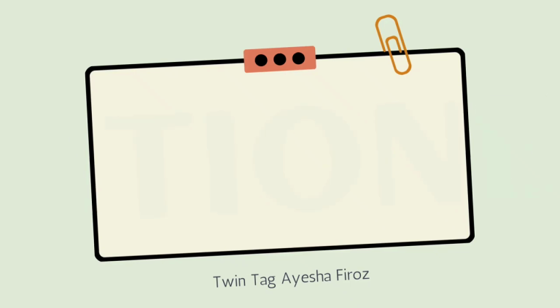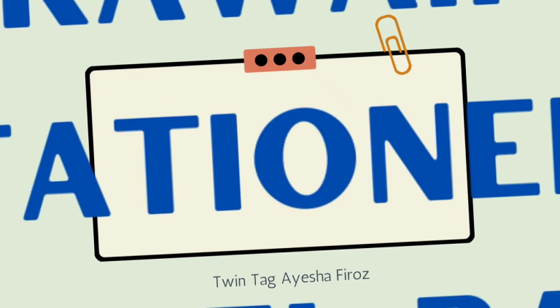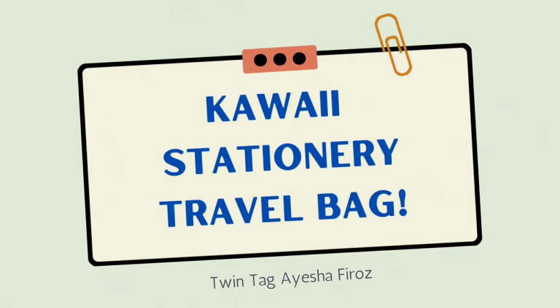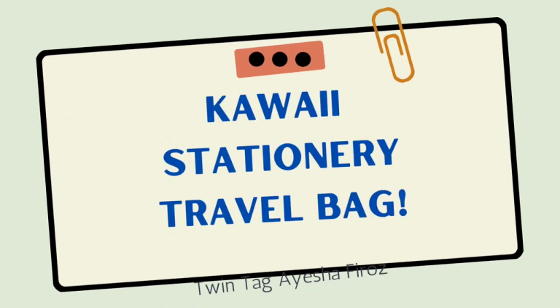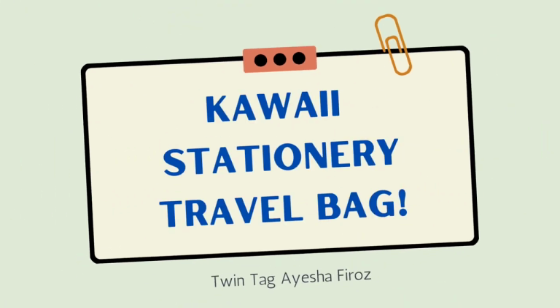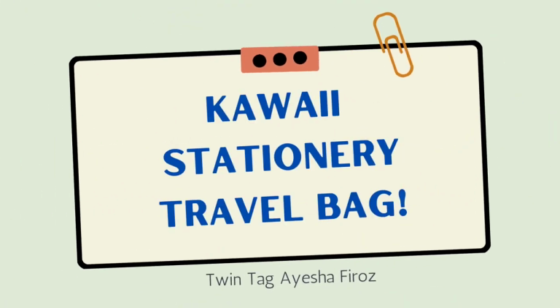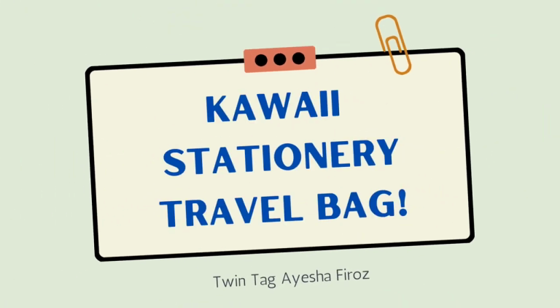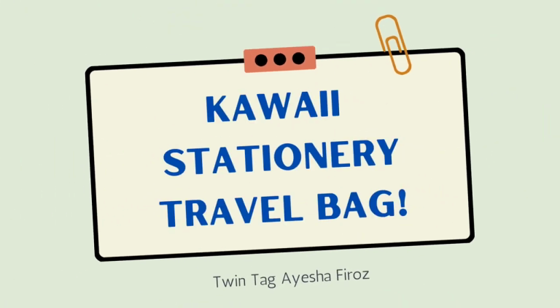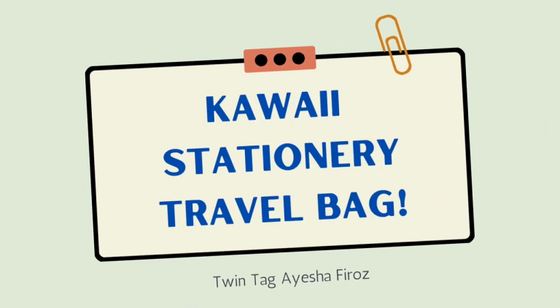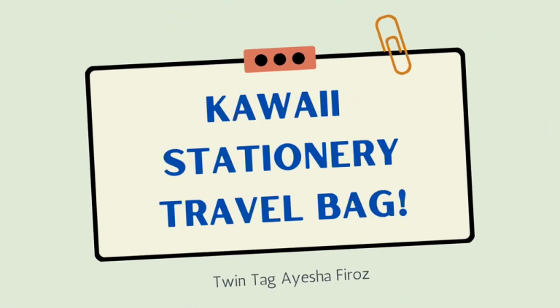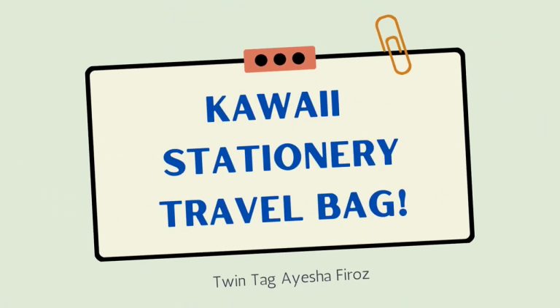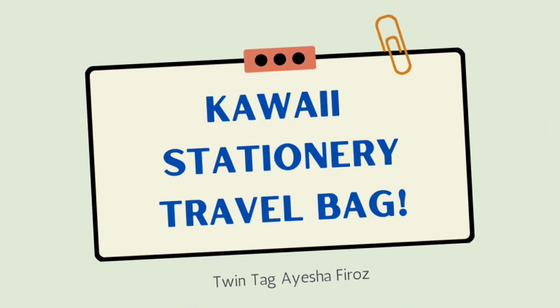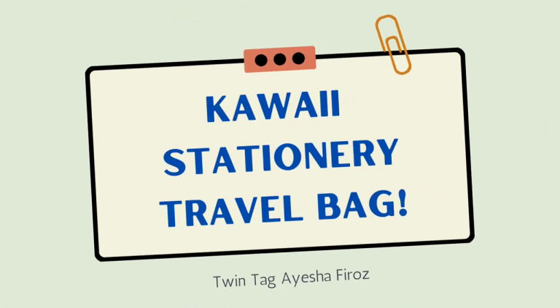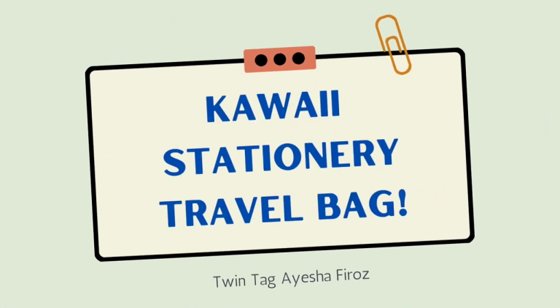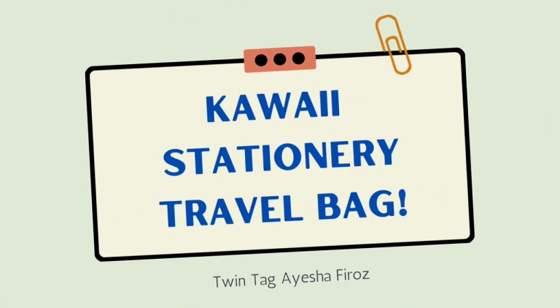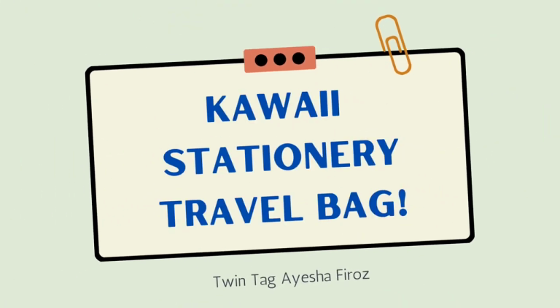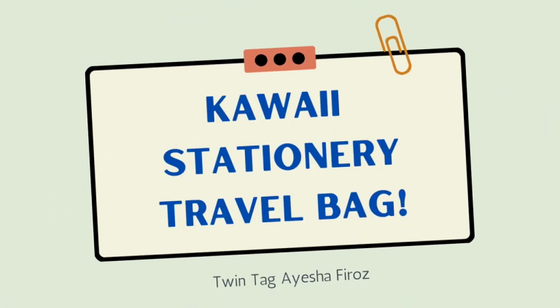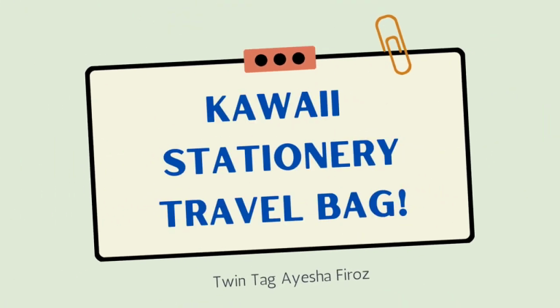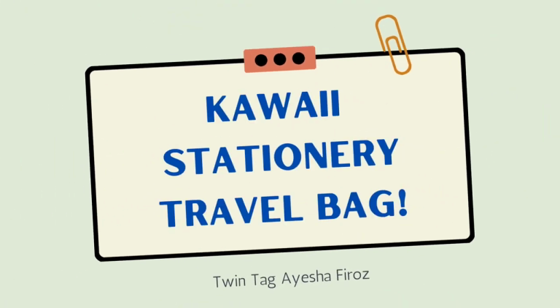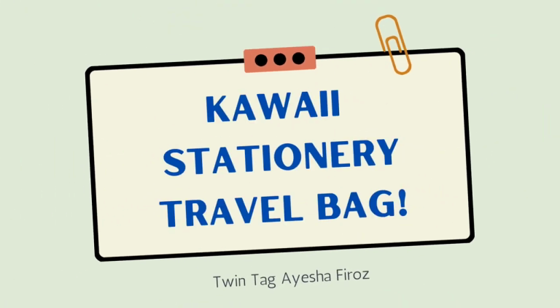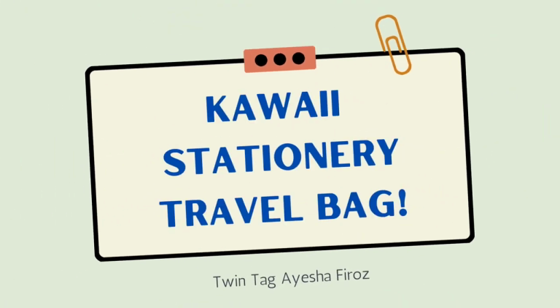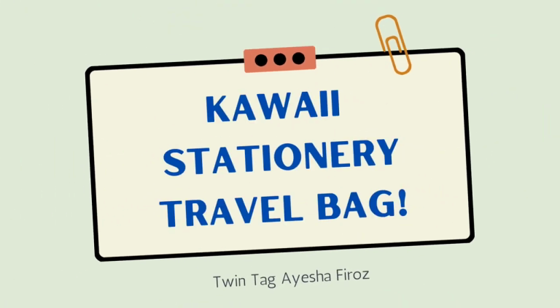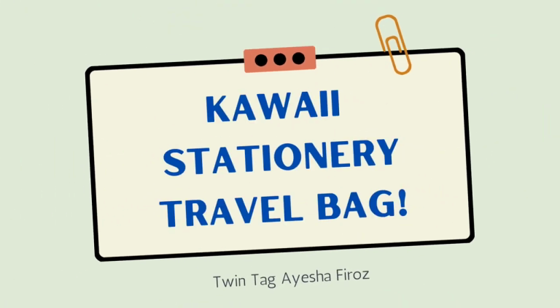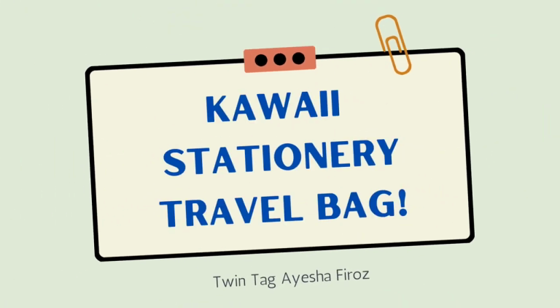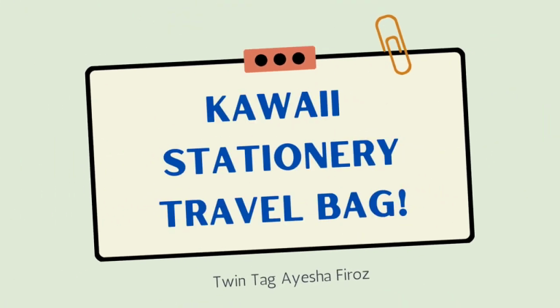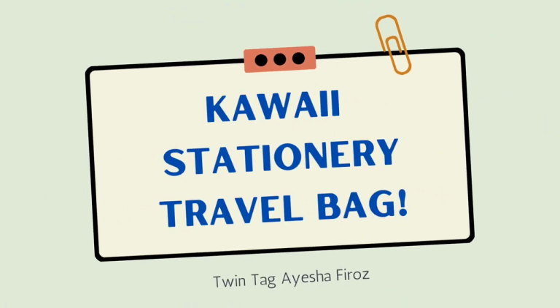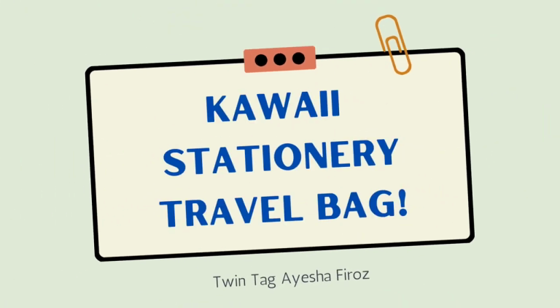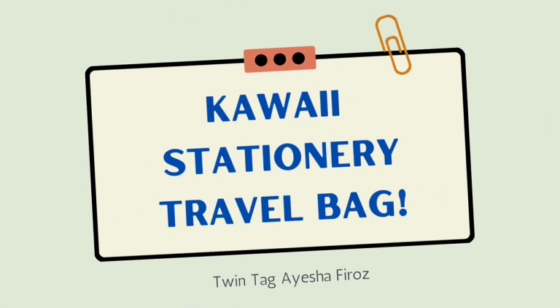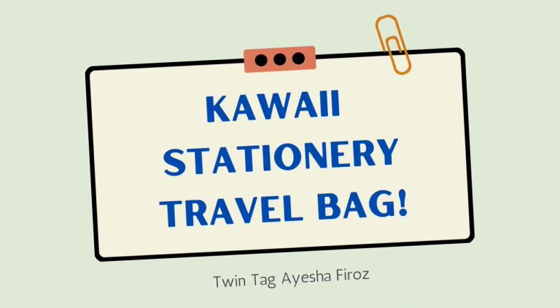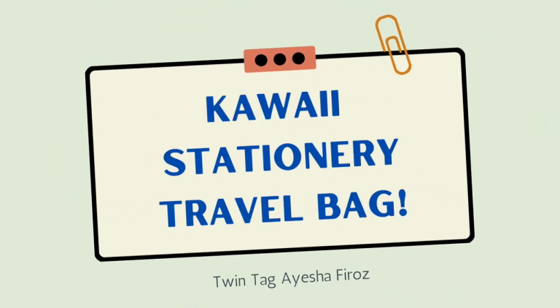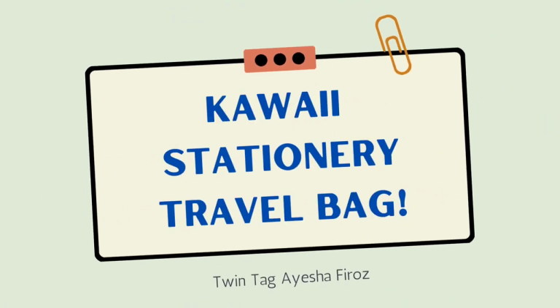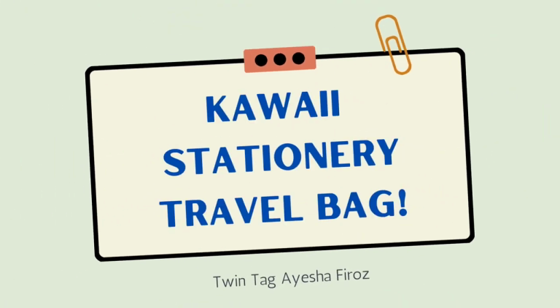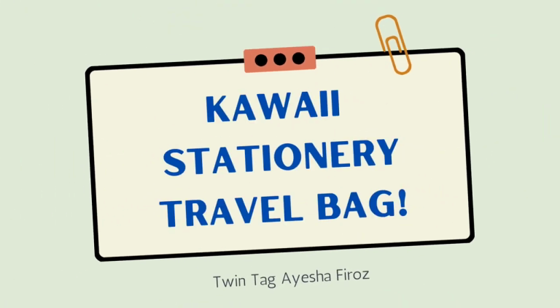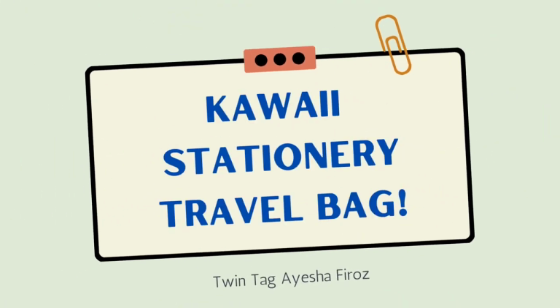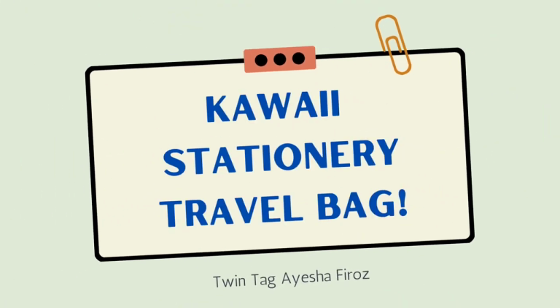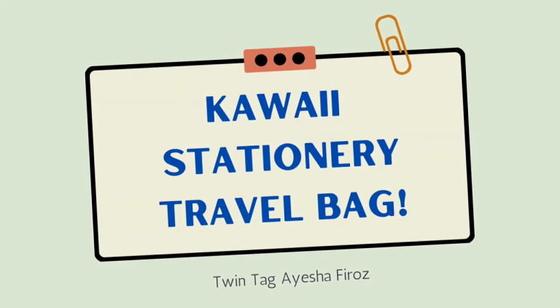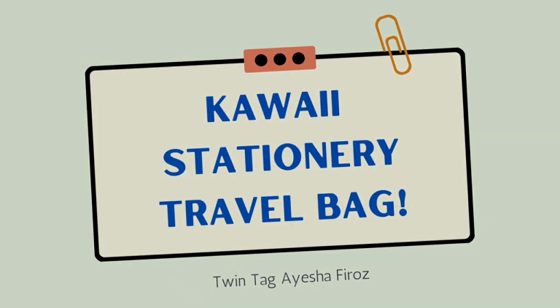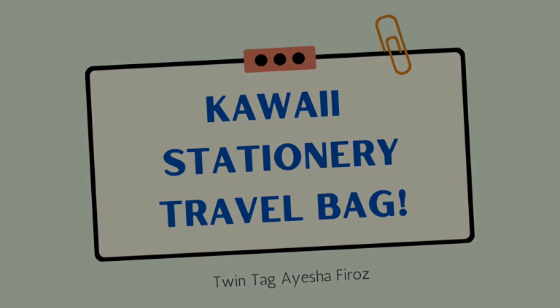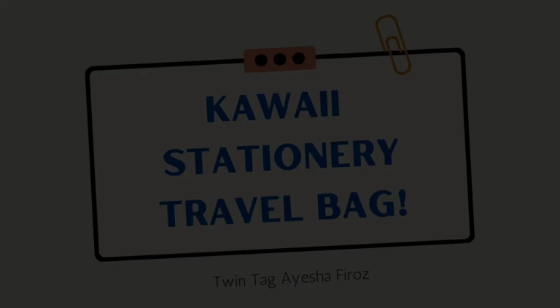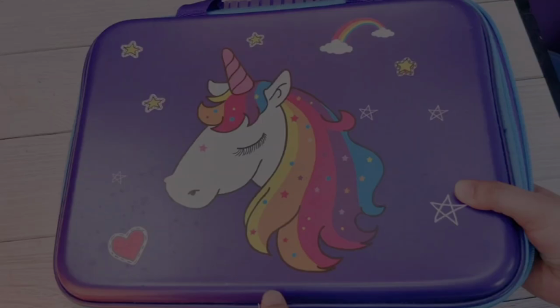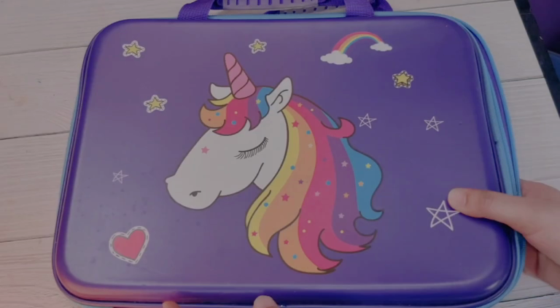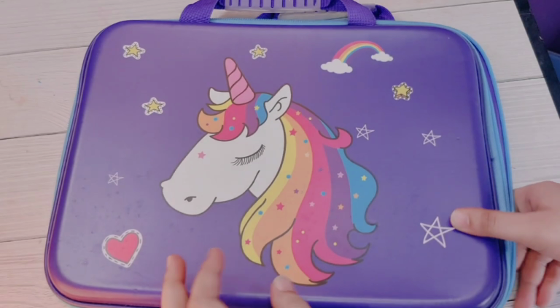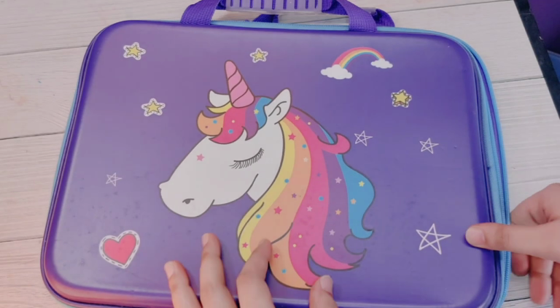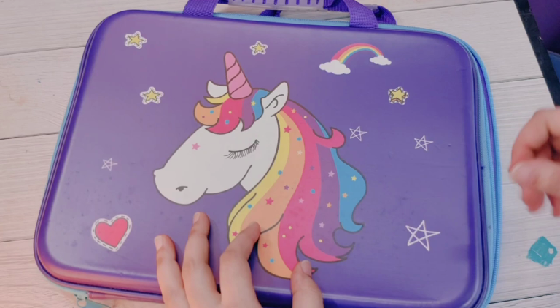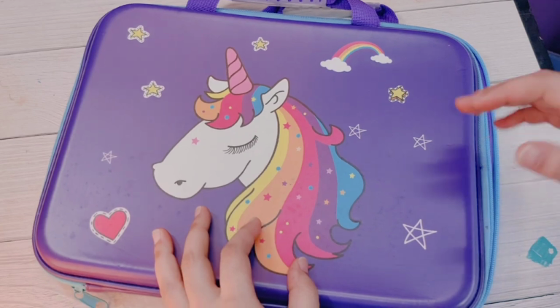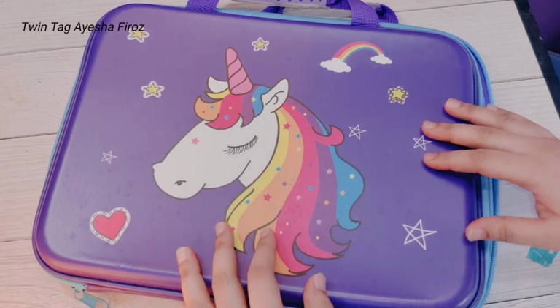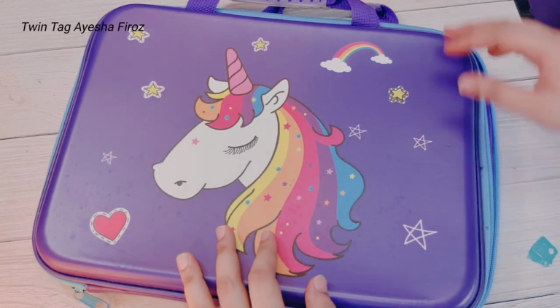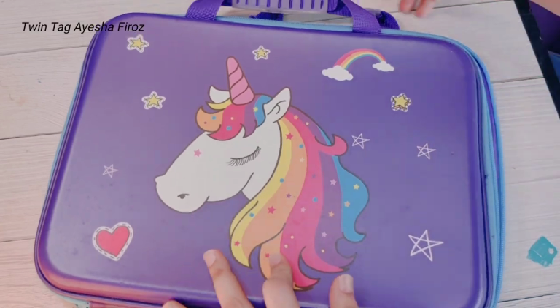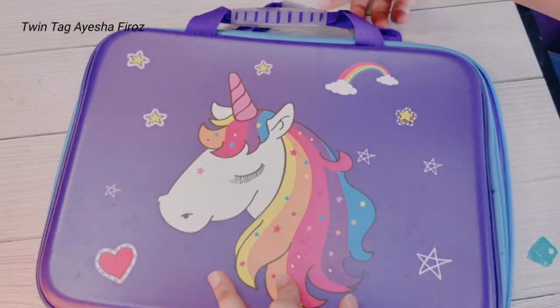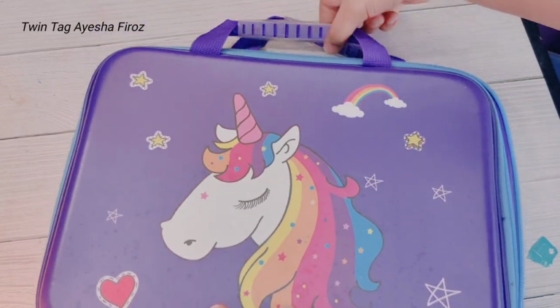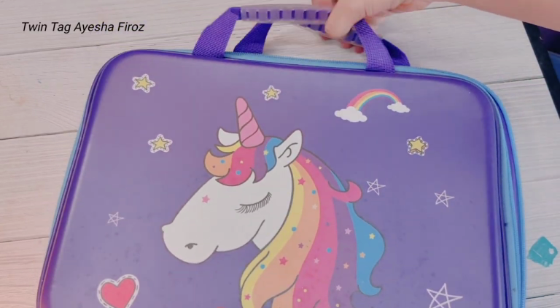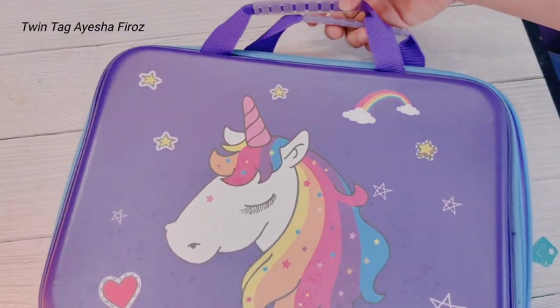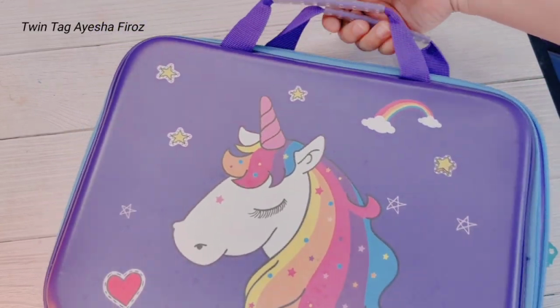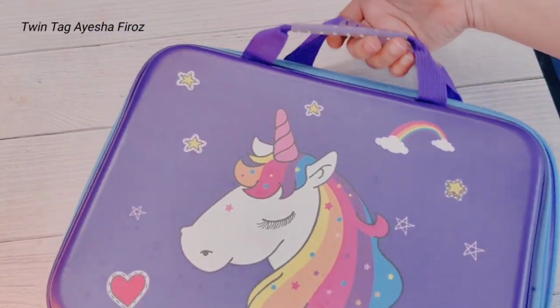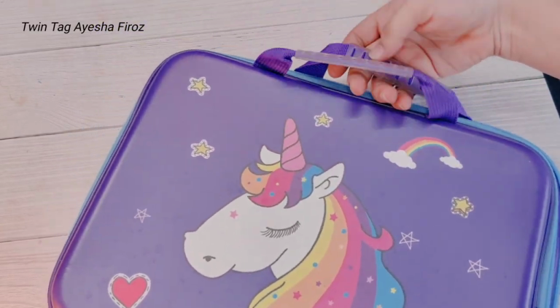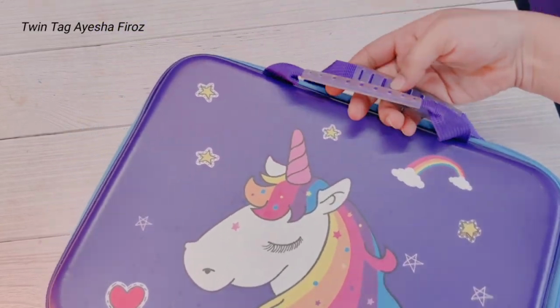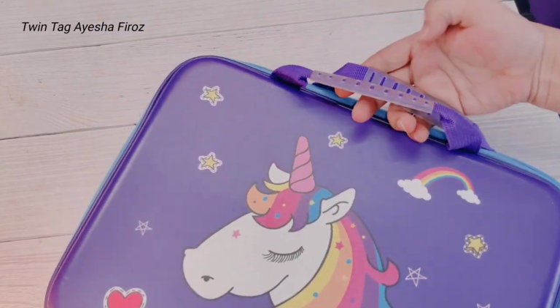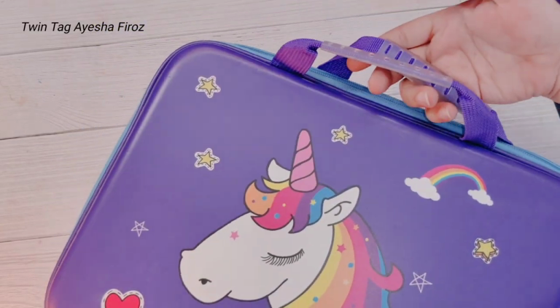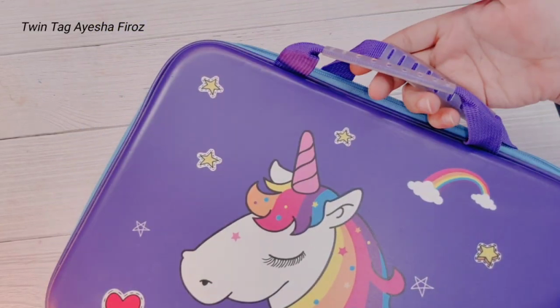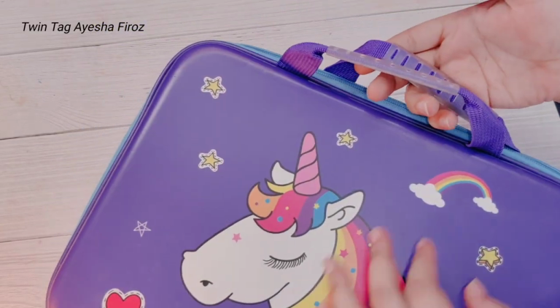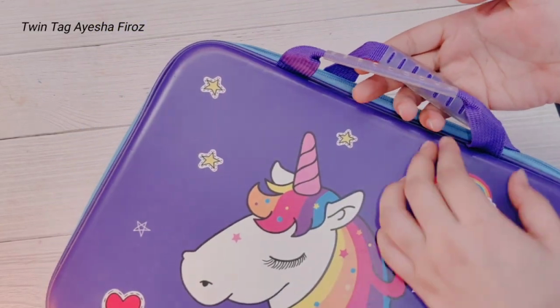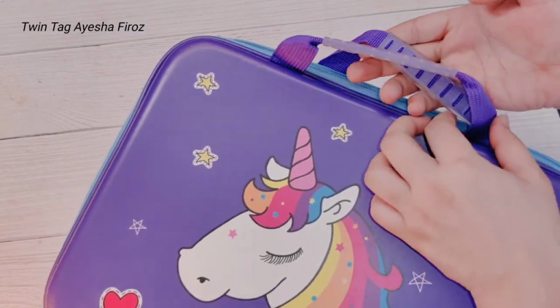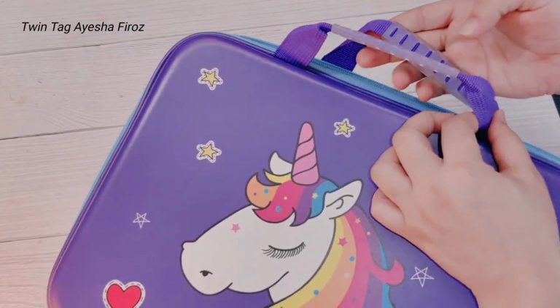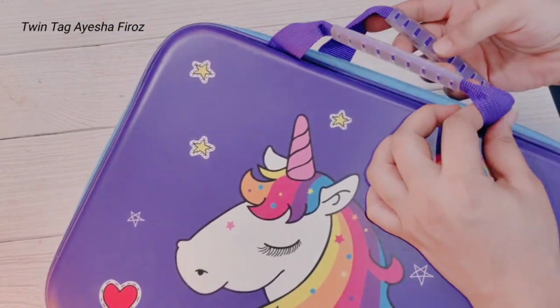Hey guys, welcome back to my channel, hope you all are doing good. Today we will make a kawaii stationery traveling bag, so let's get started.